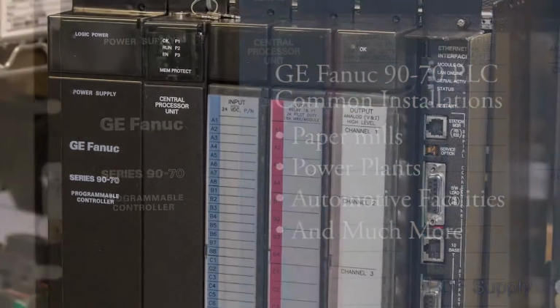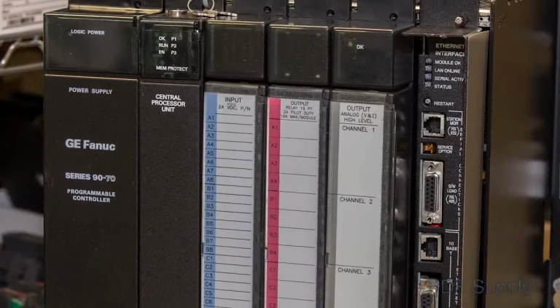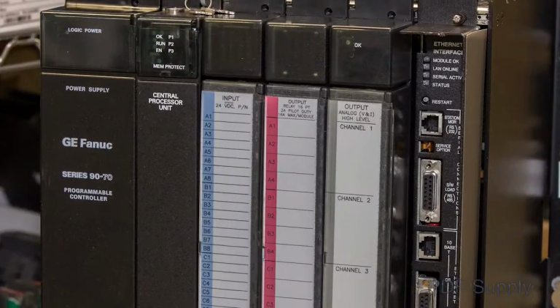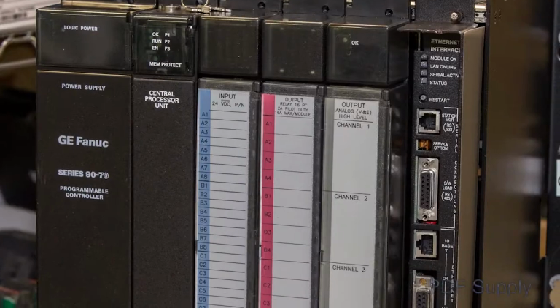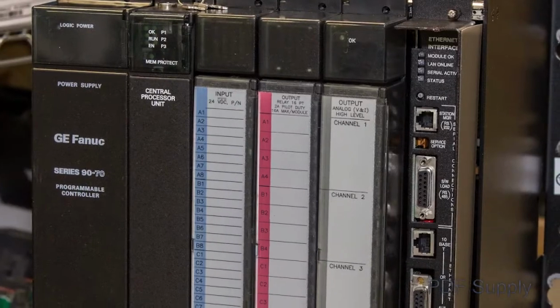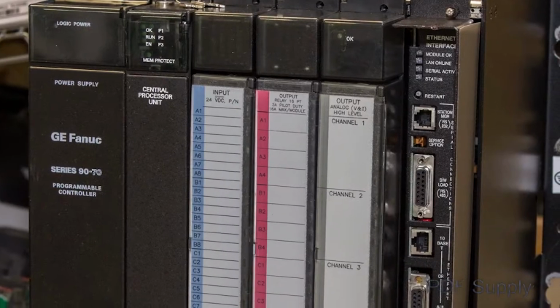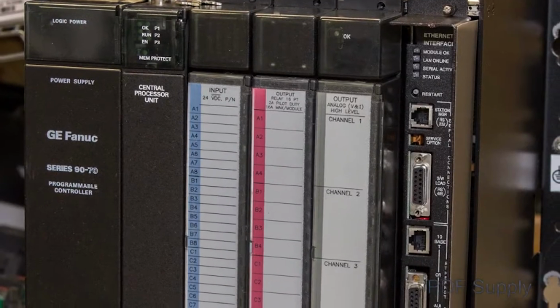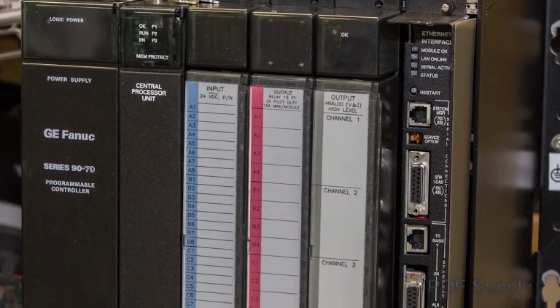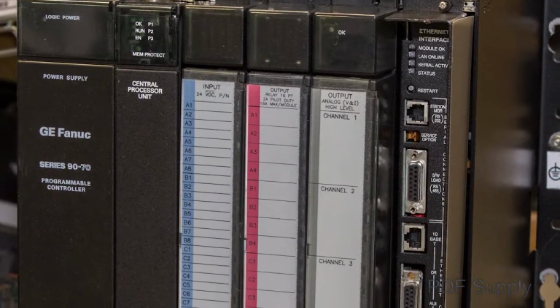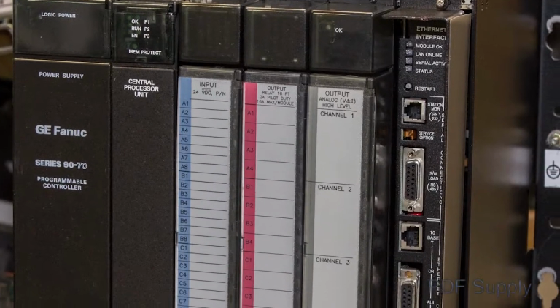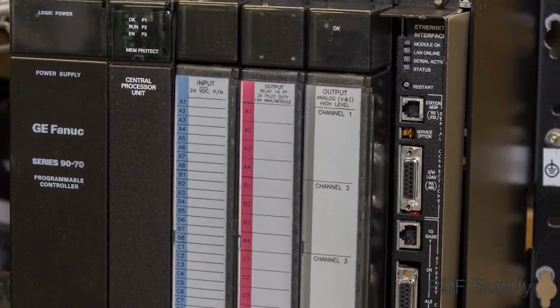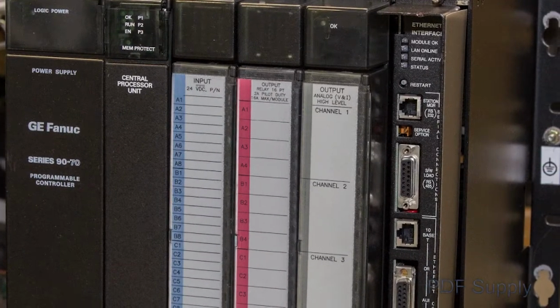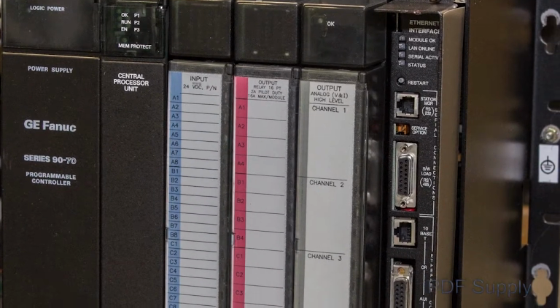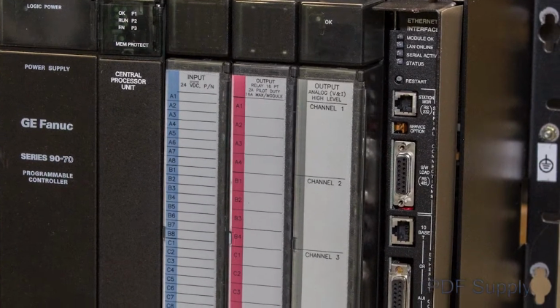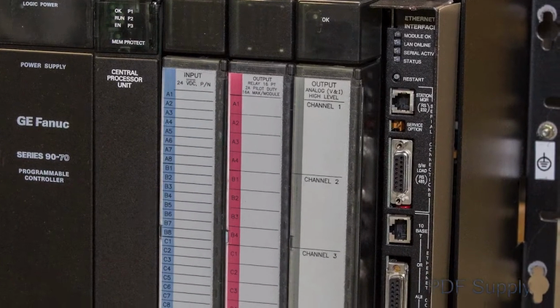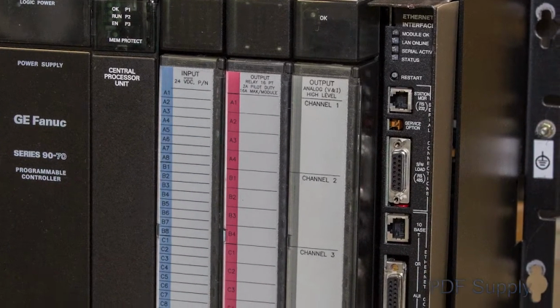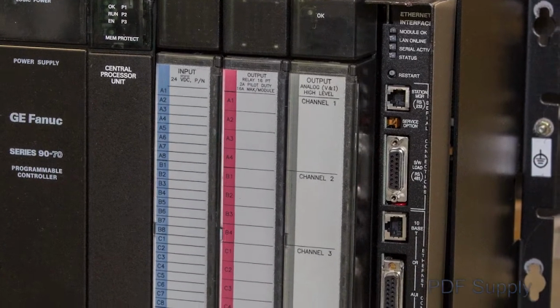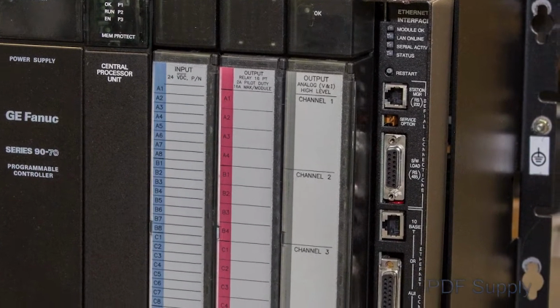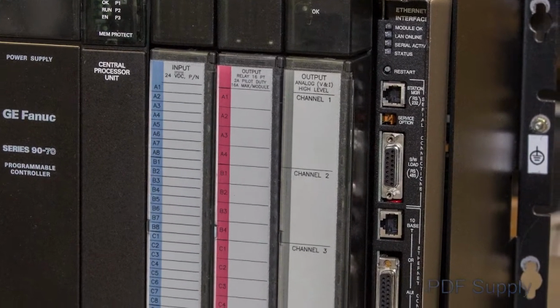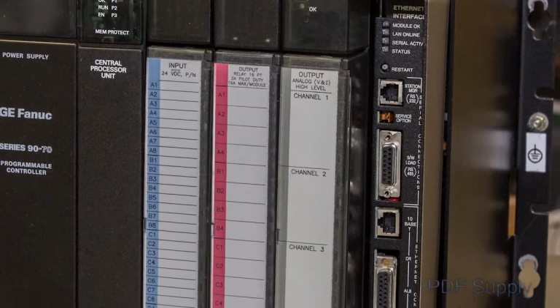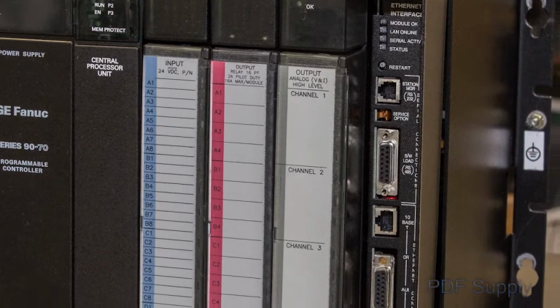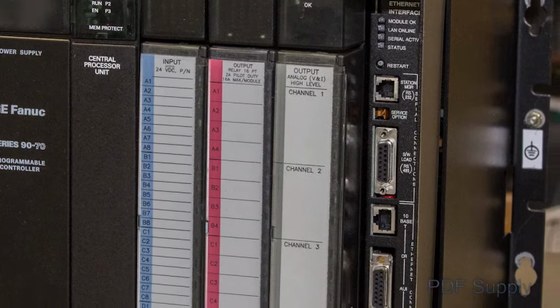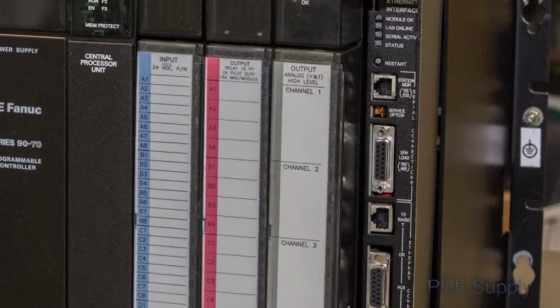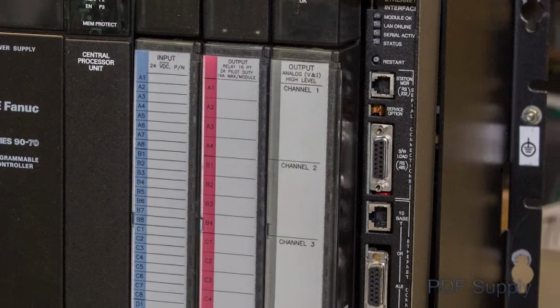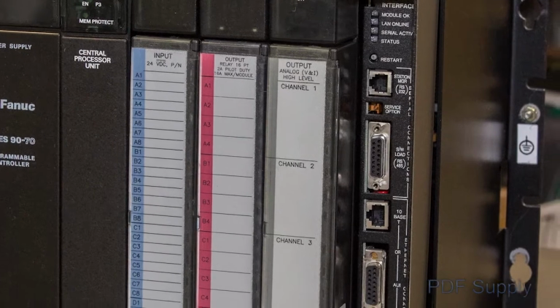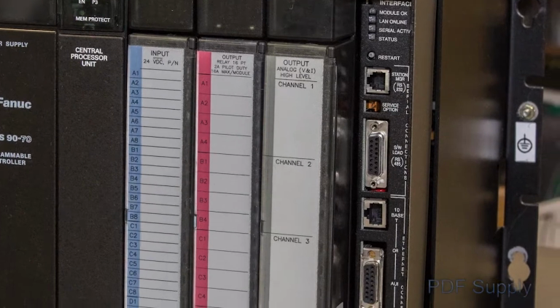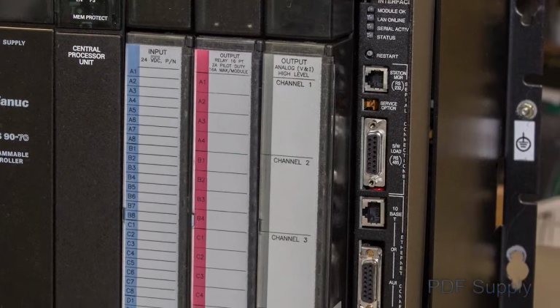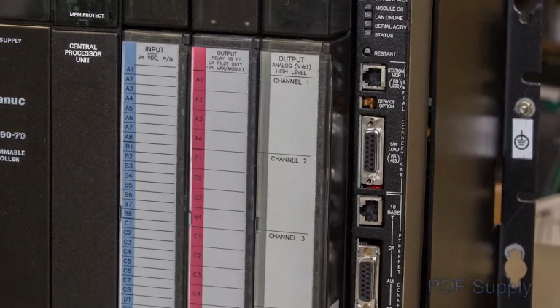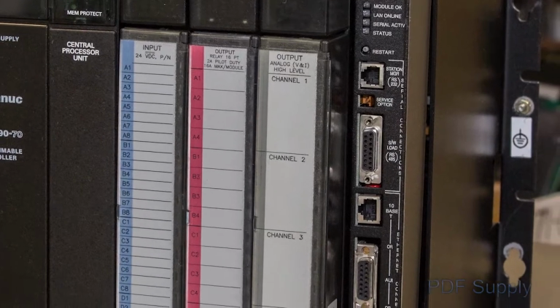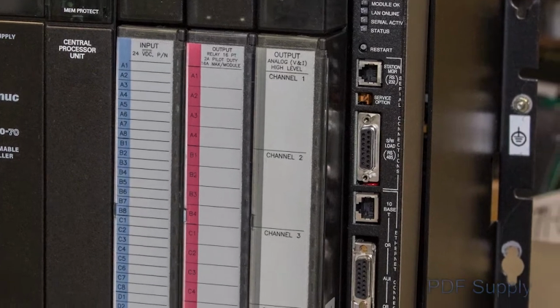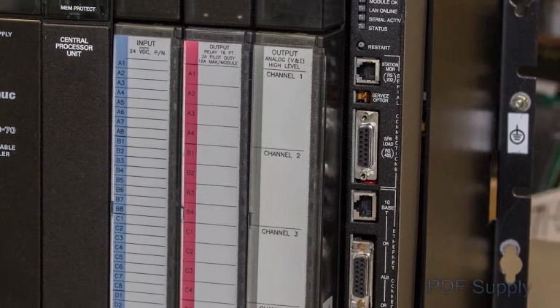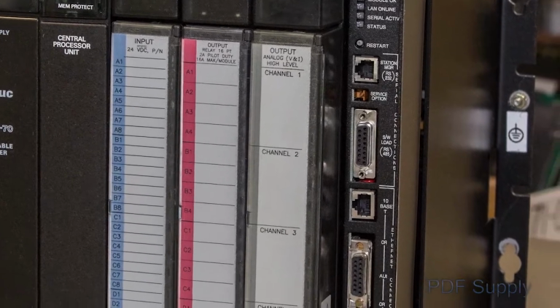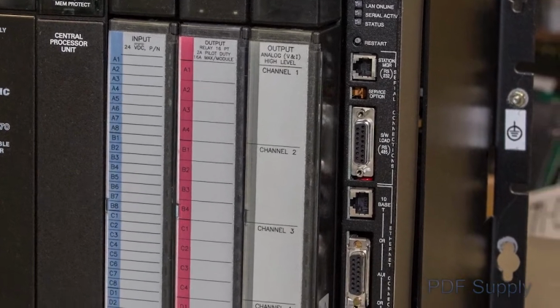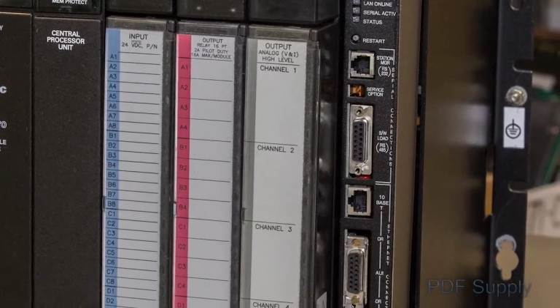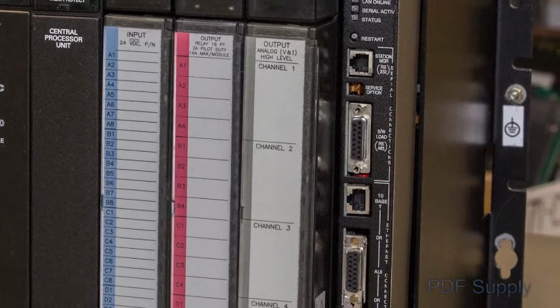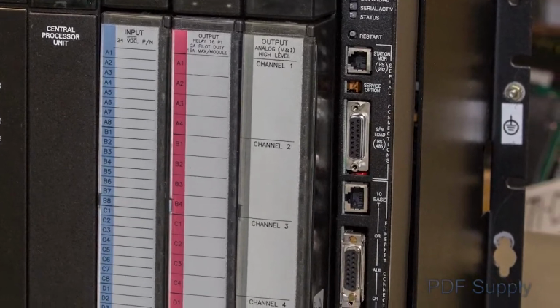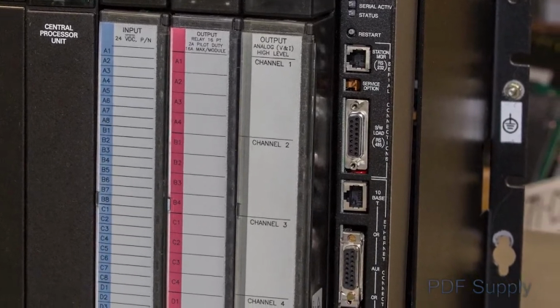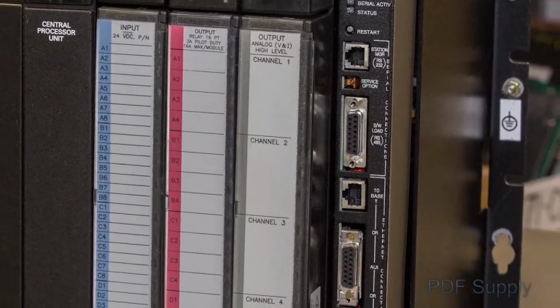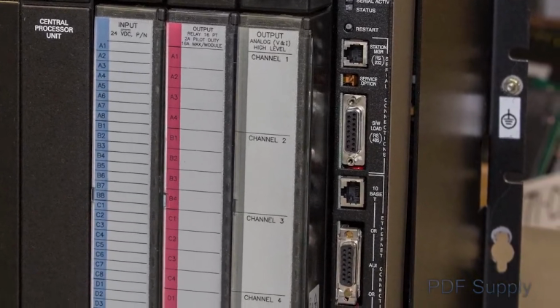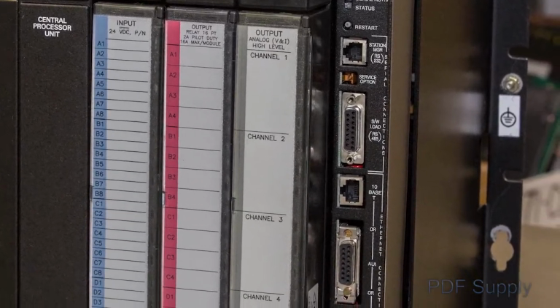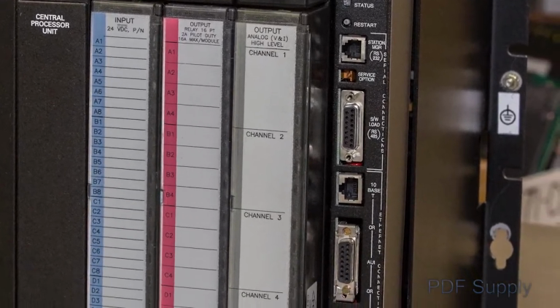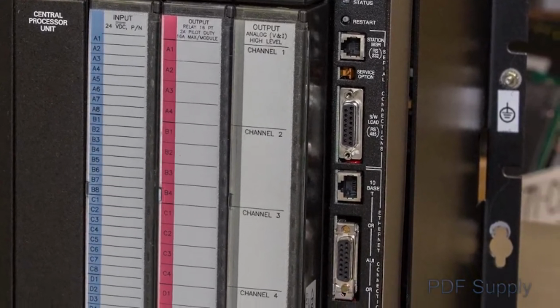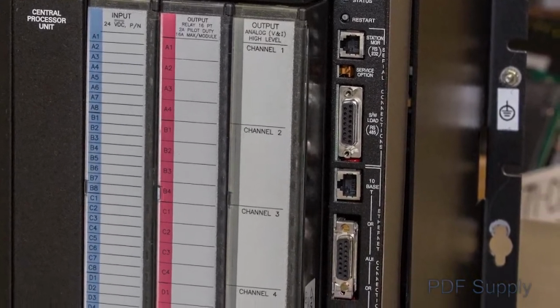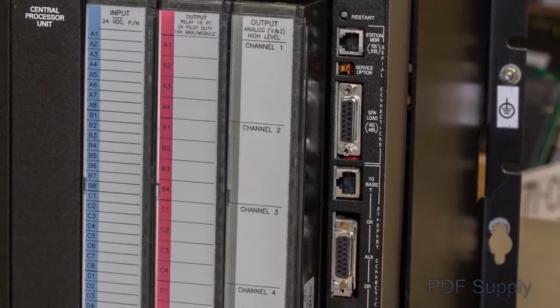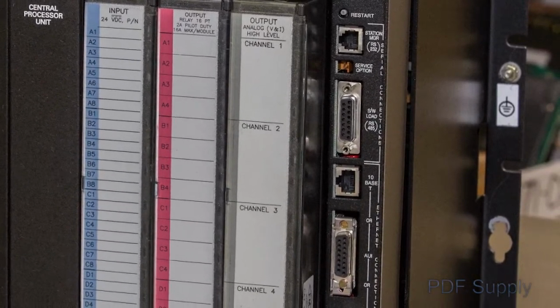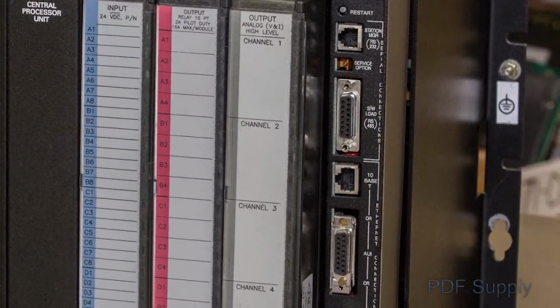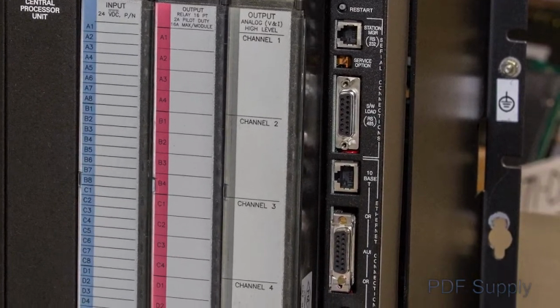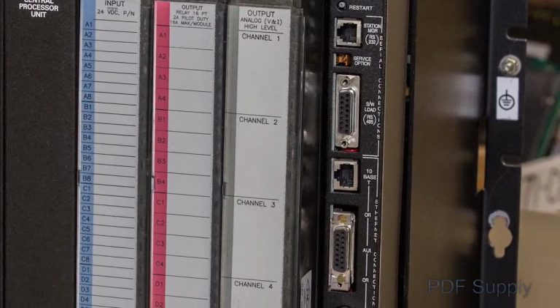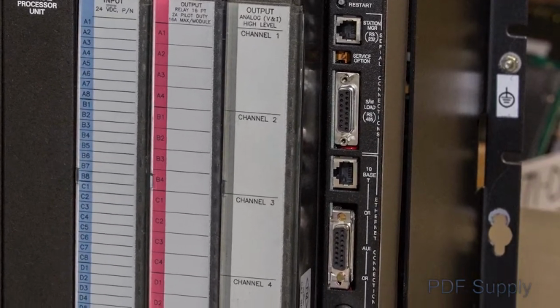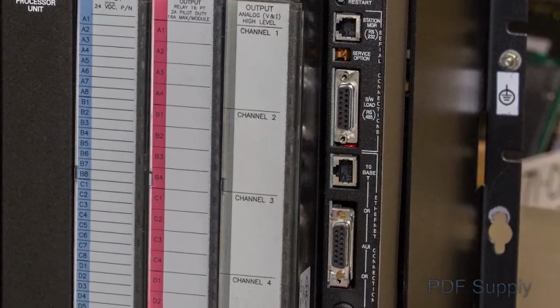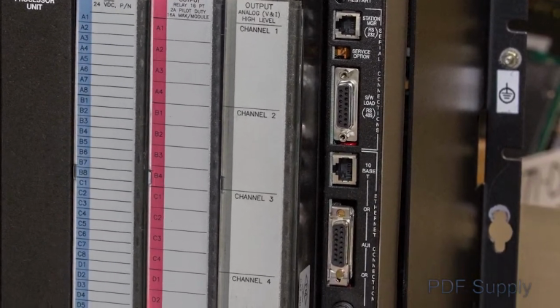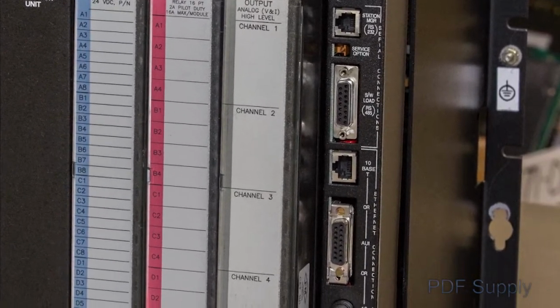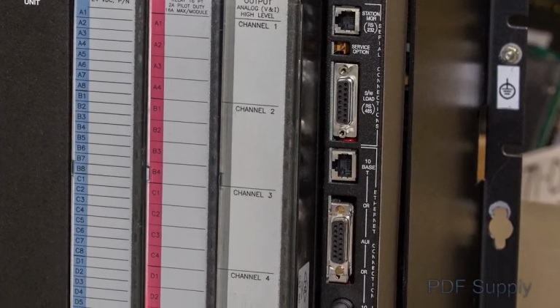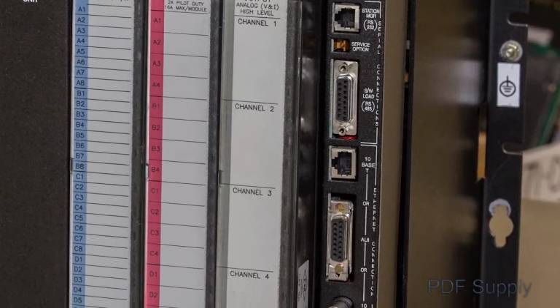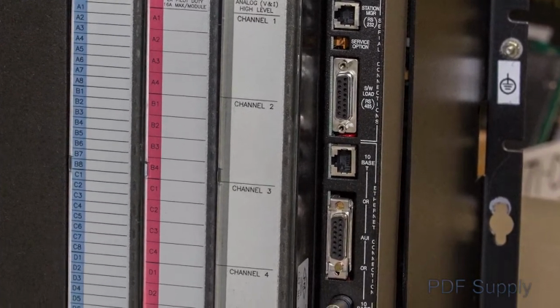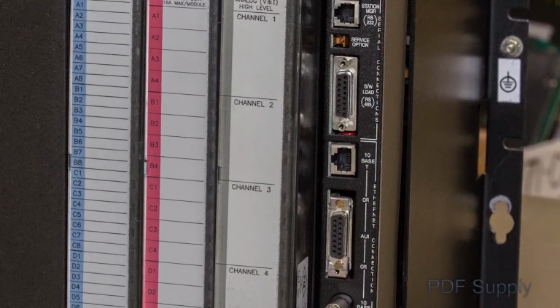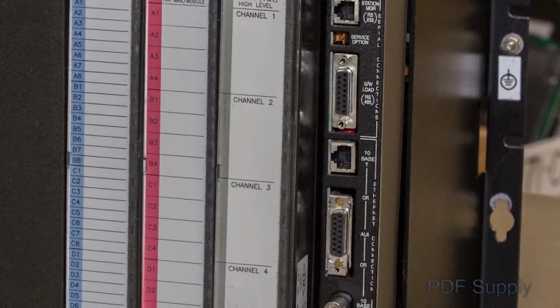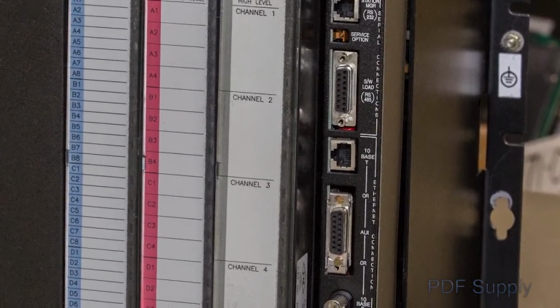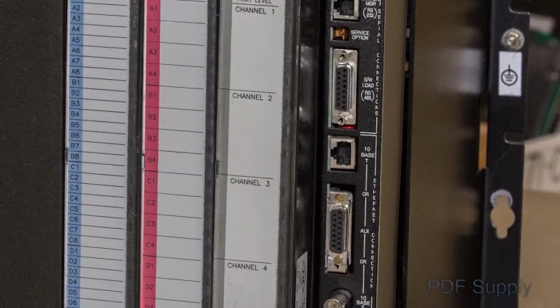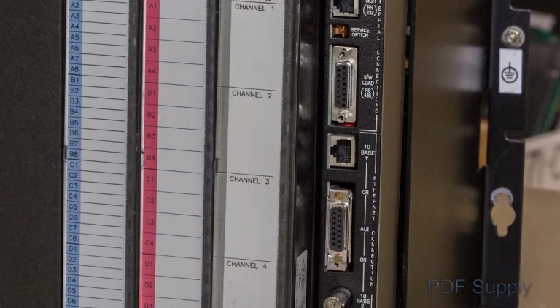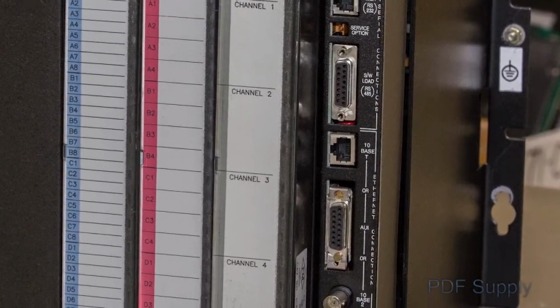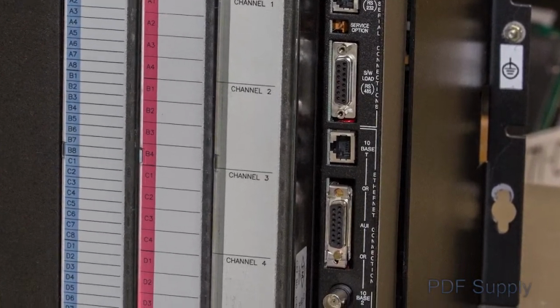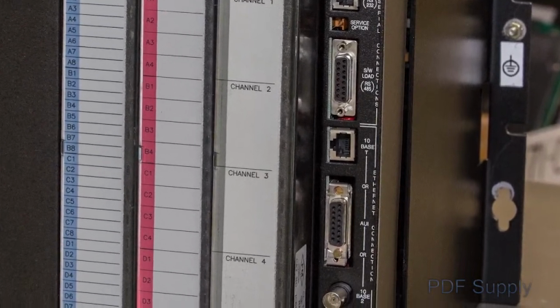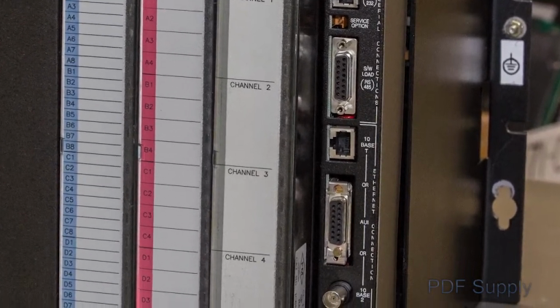The input-output system includes standard analog and digital cards, as well as third-party VME modules.